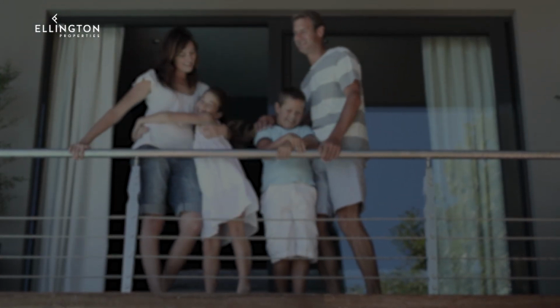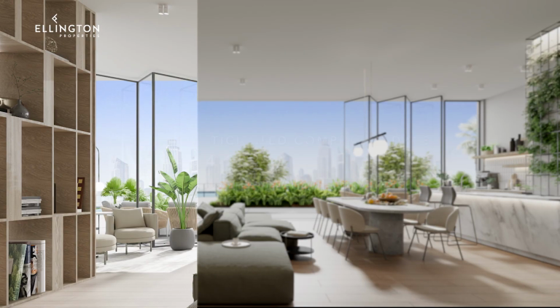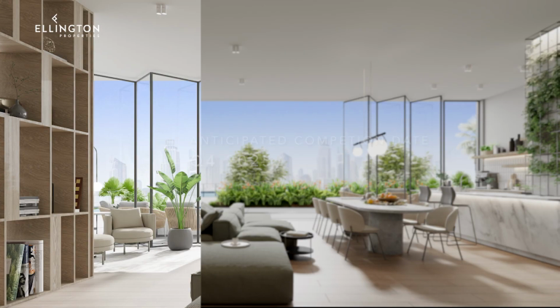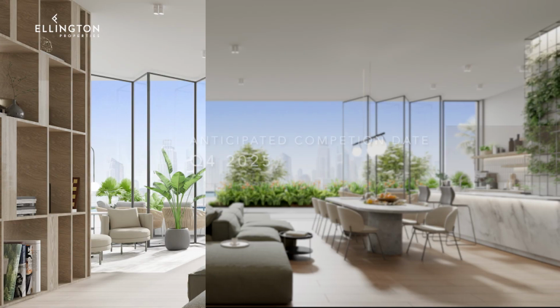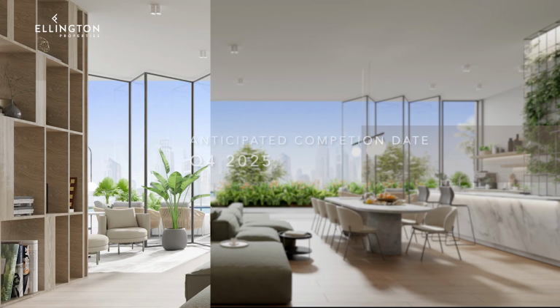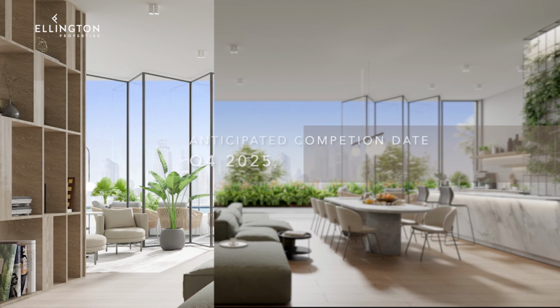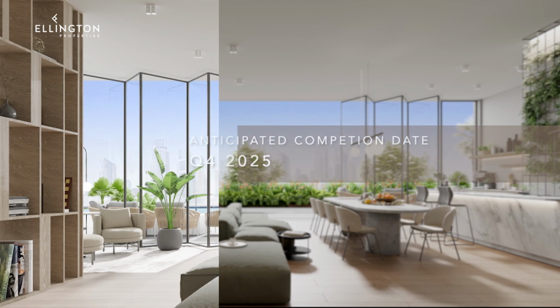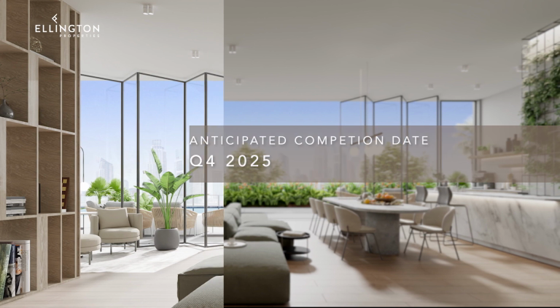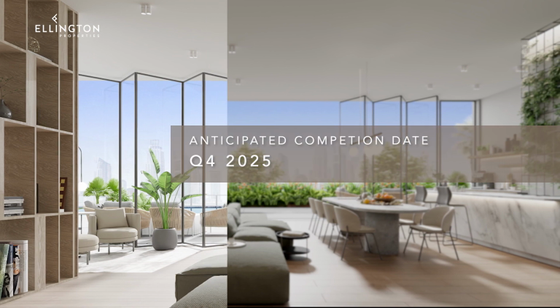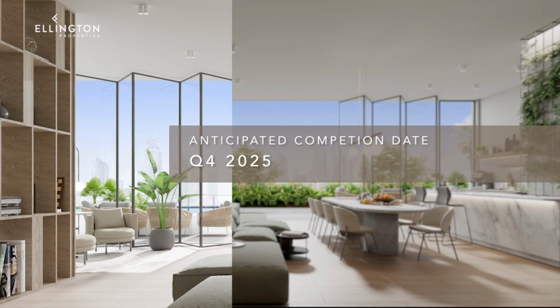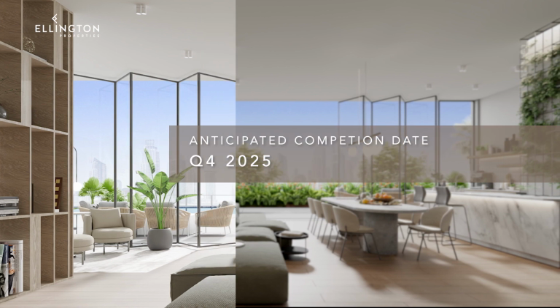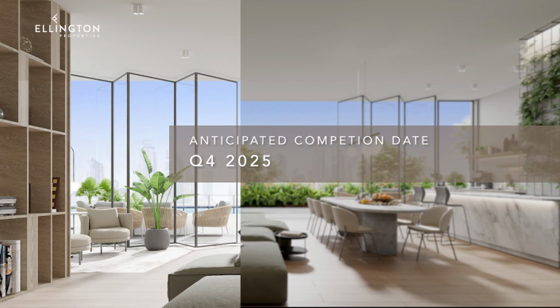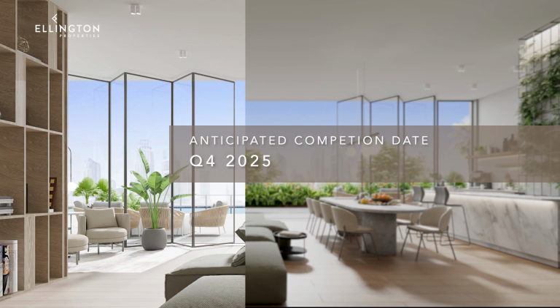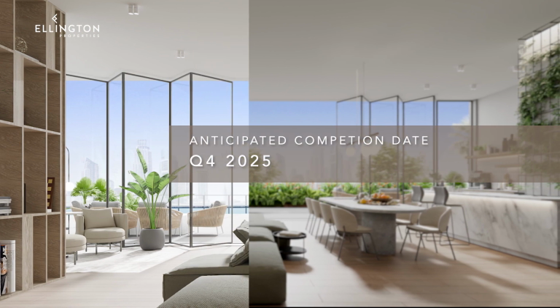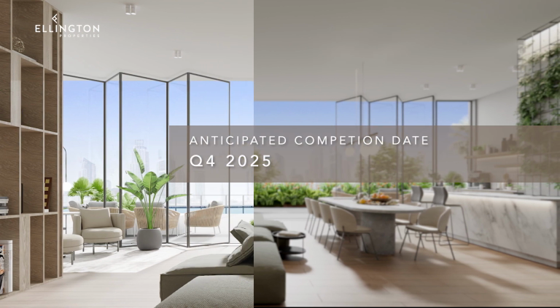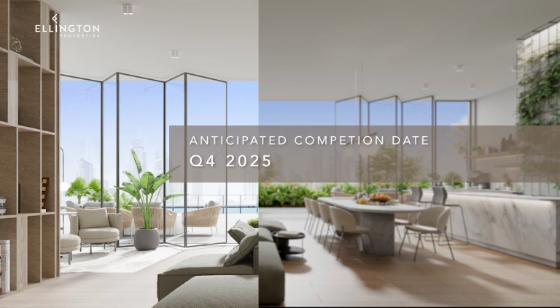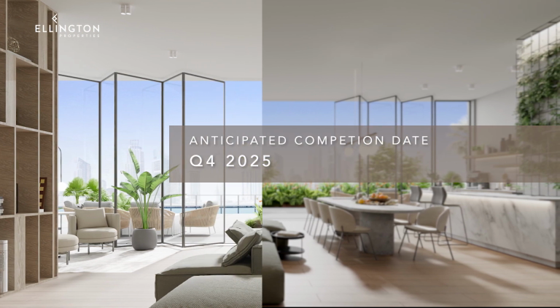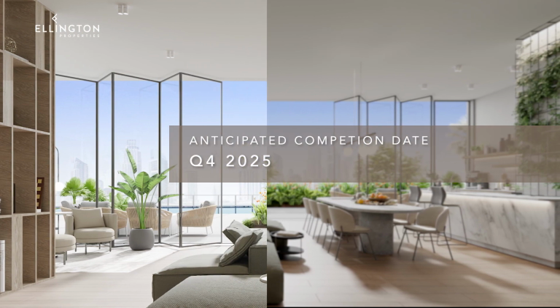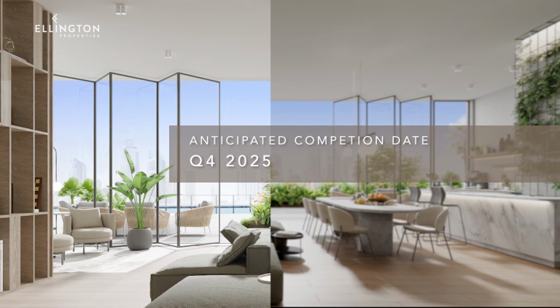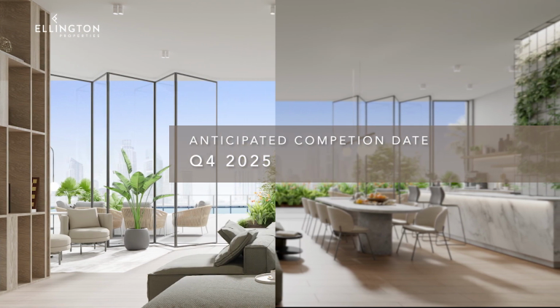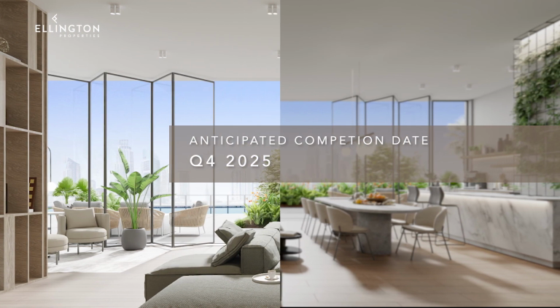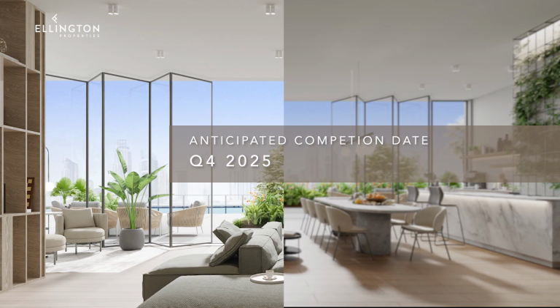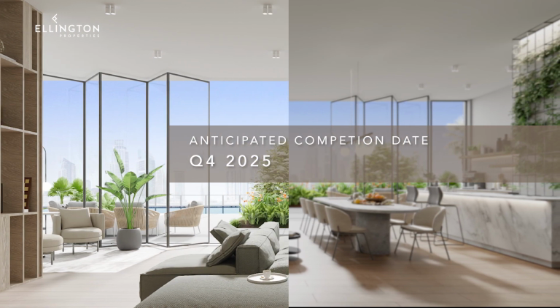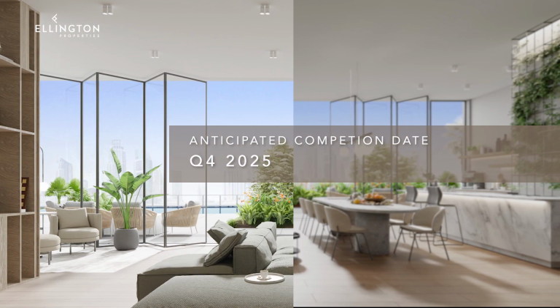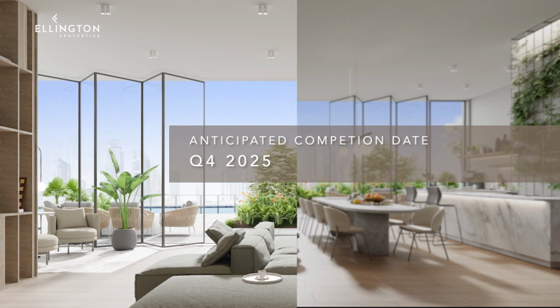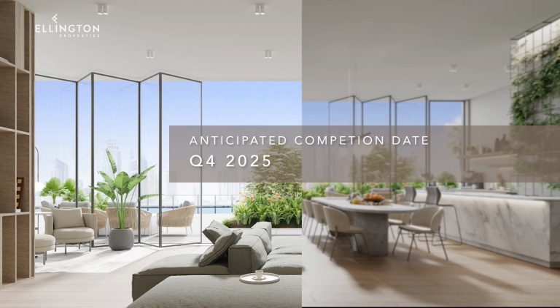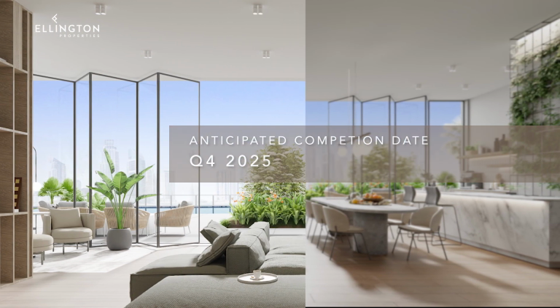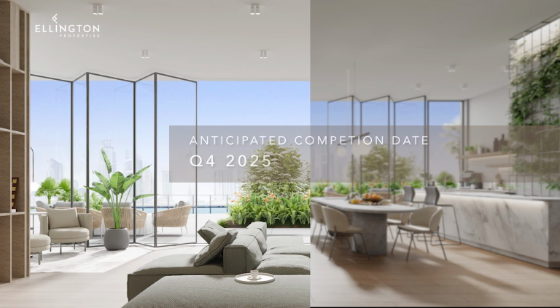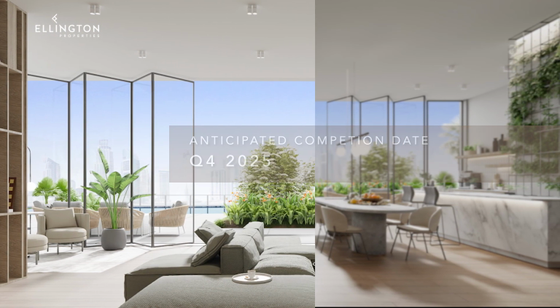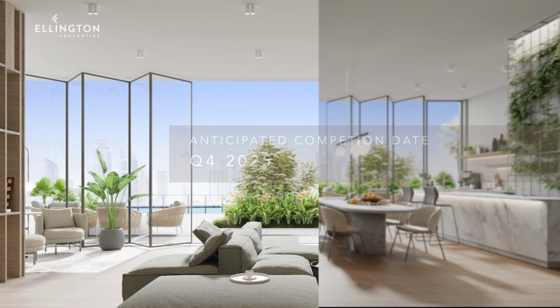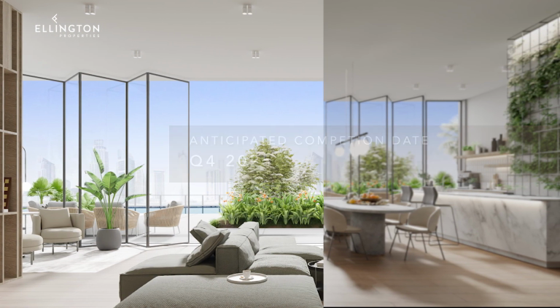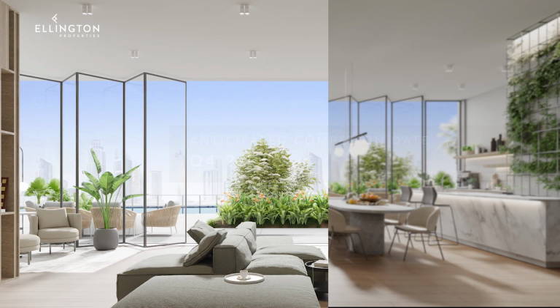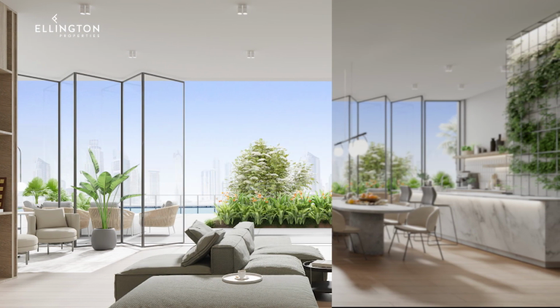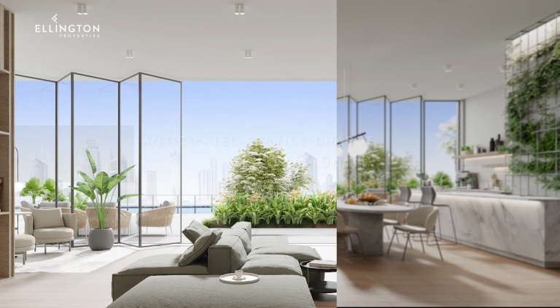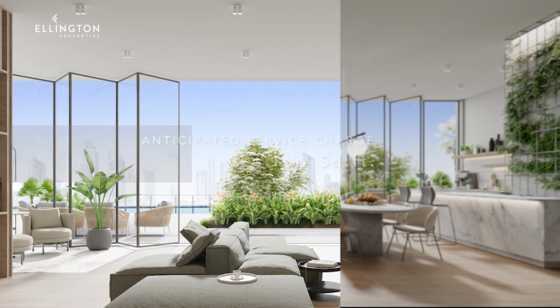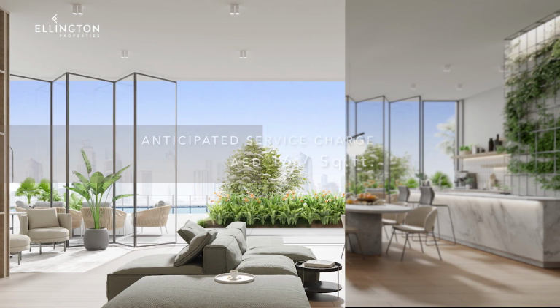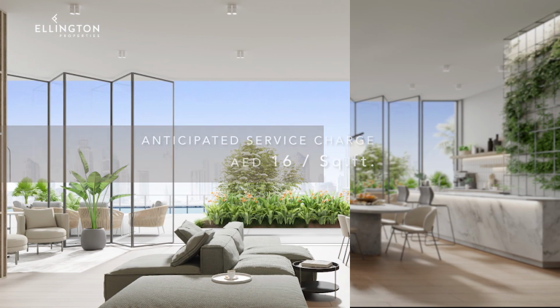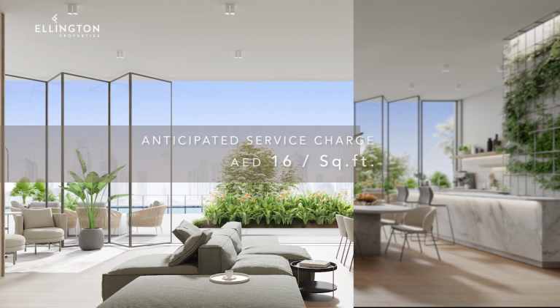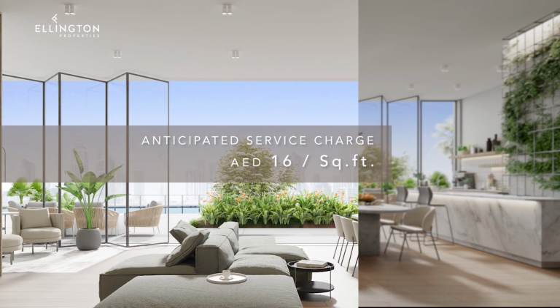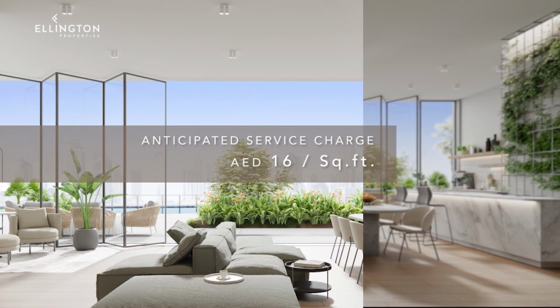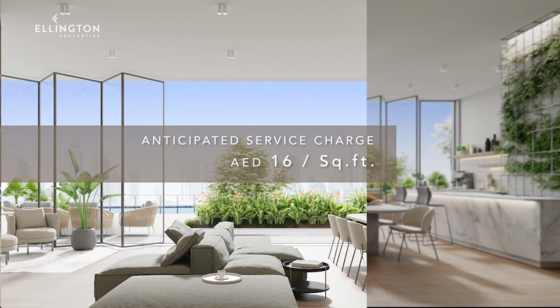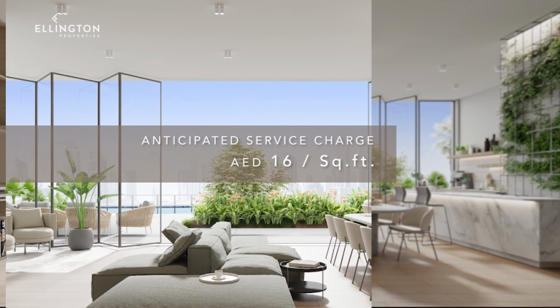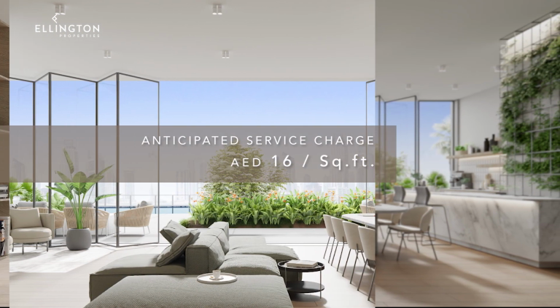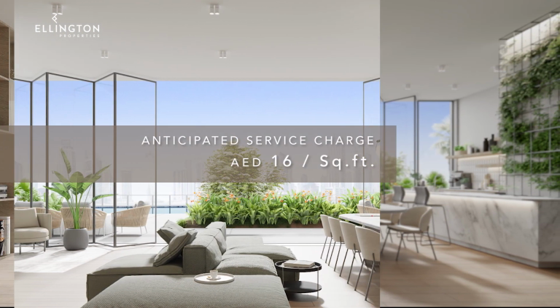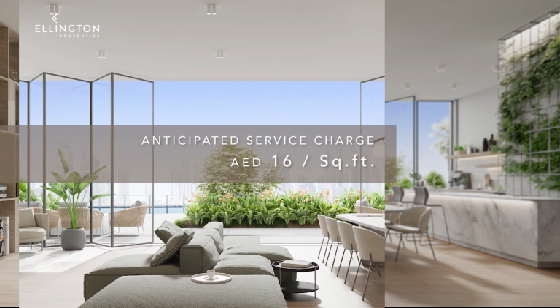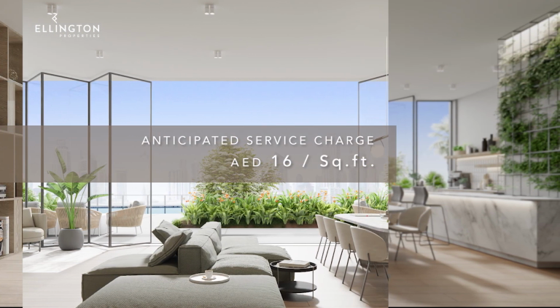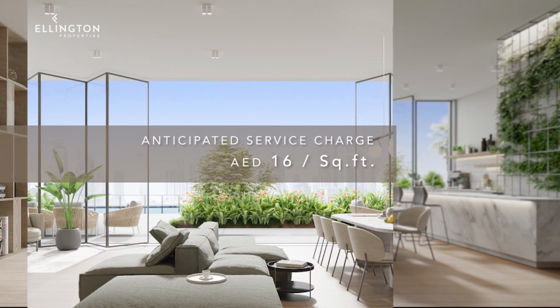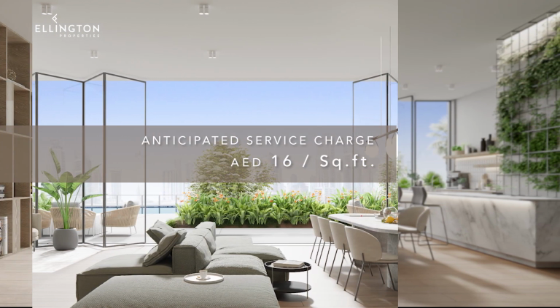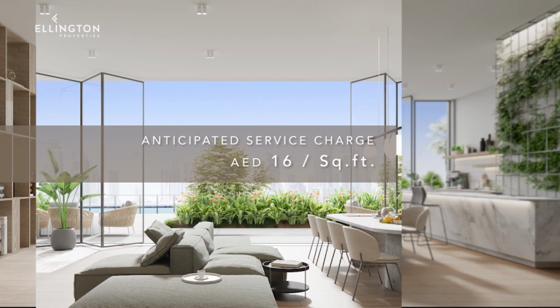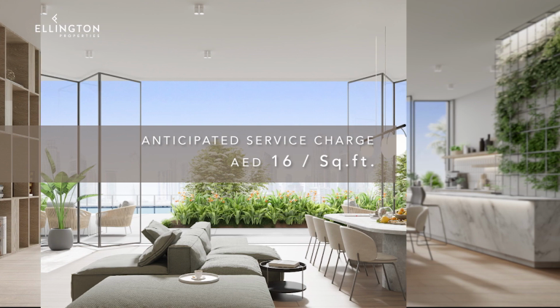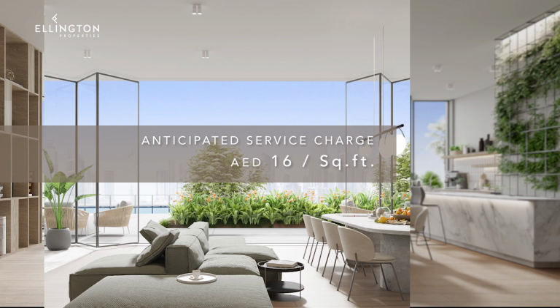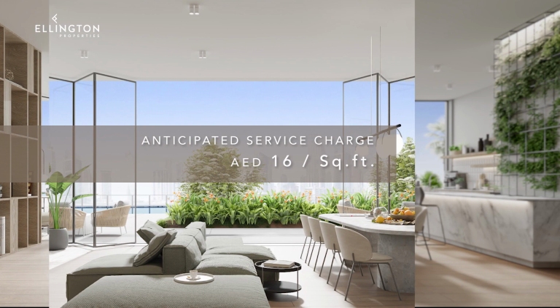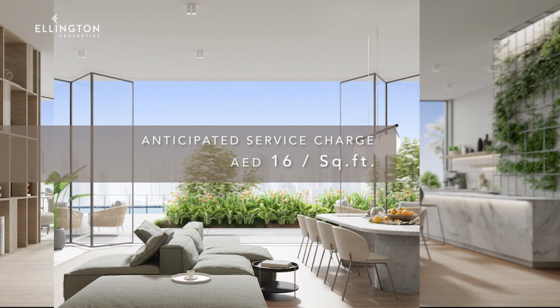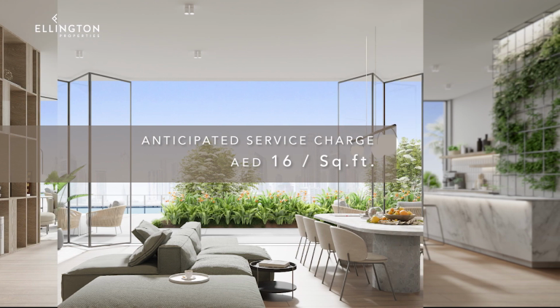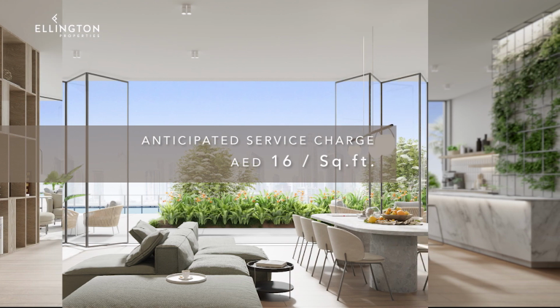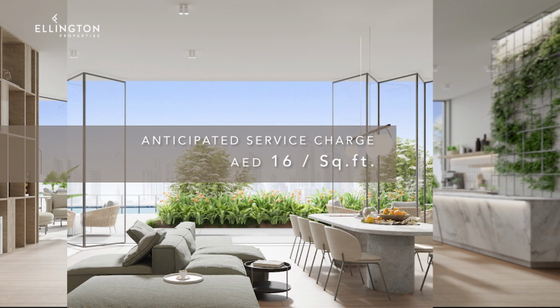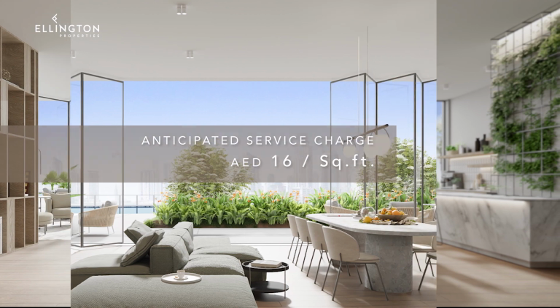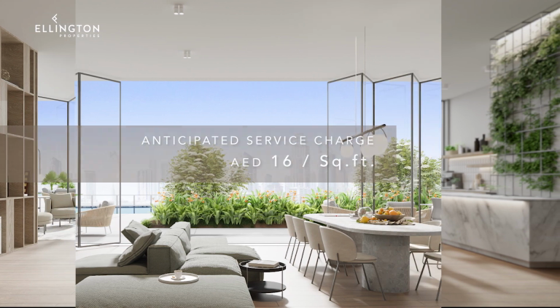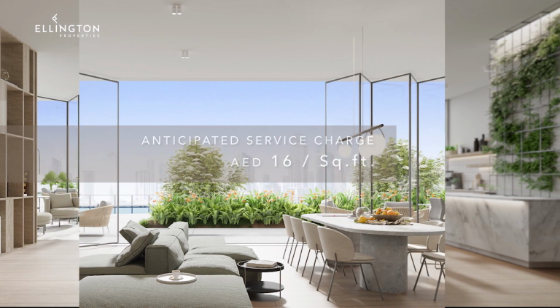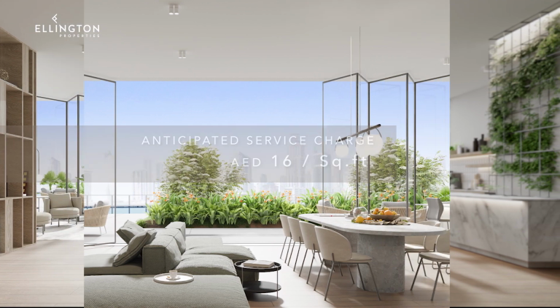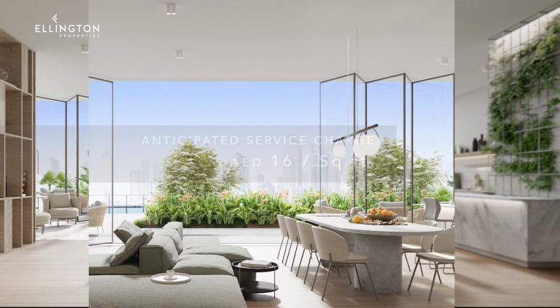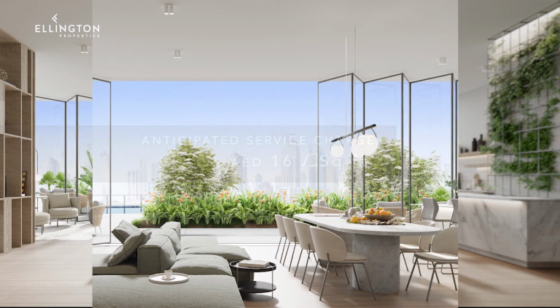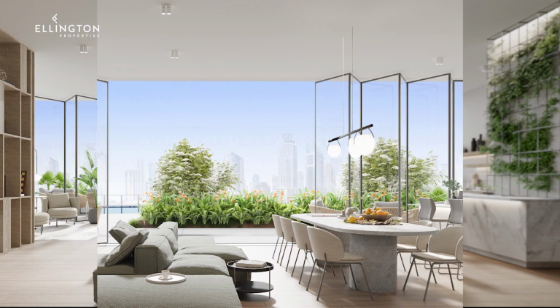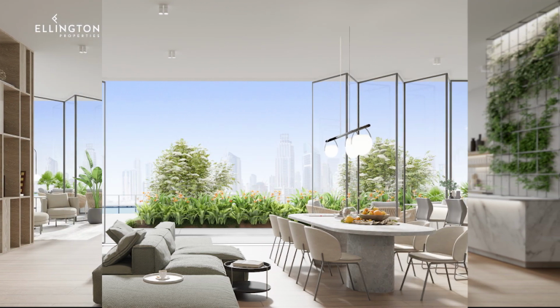The anticipated completion date is Q4 2025, with an anticipated service charge of 16 Dirham per square foot.